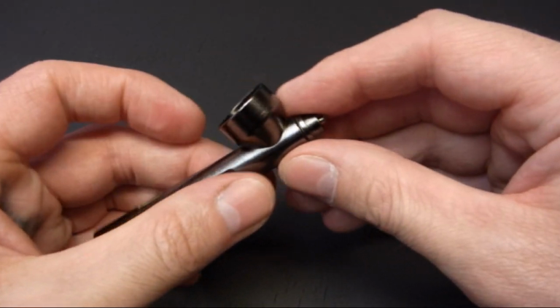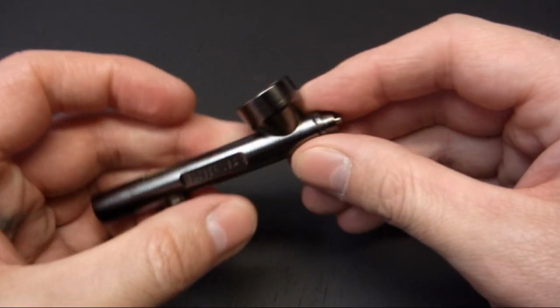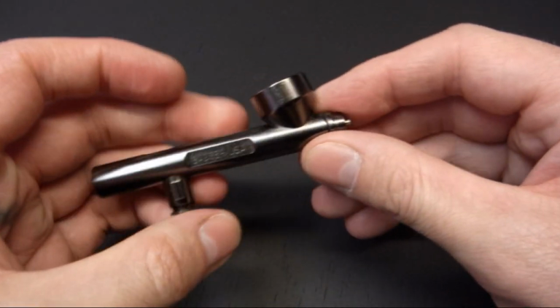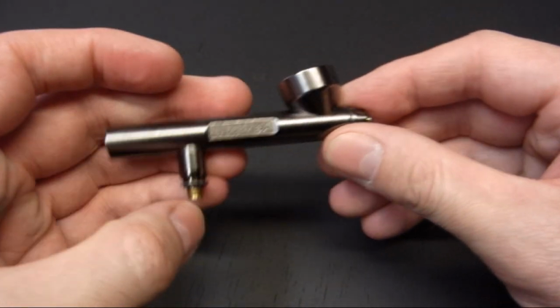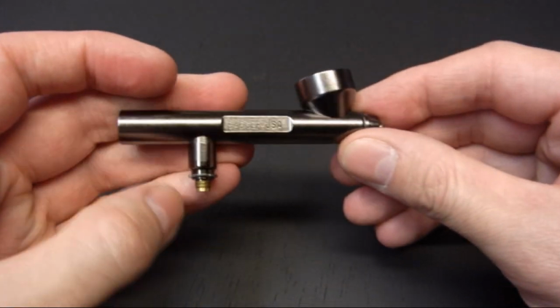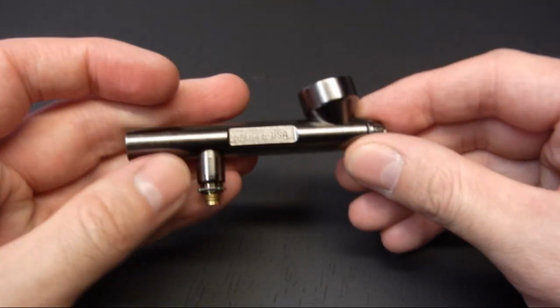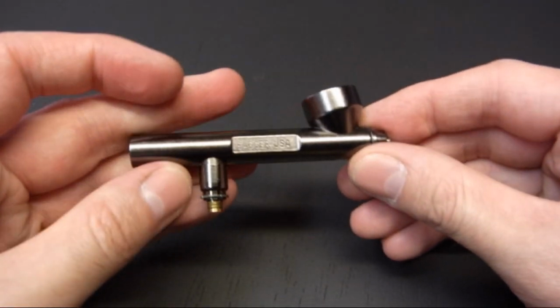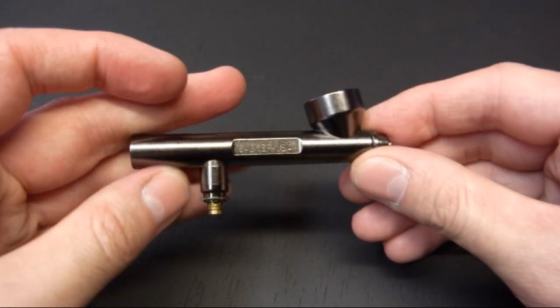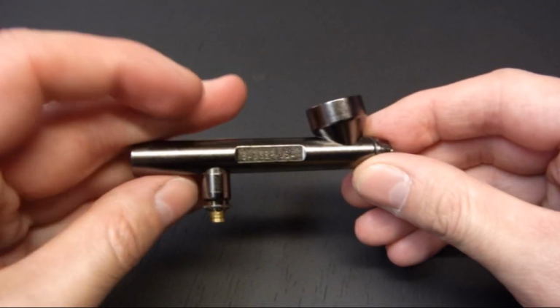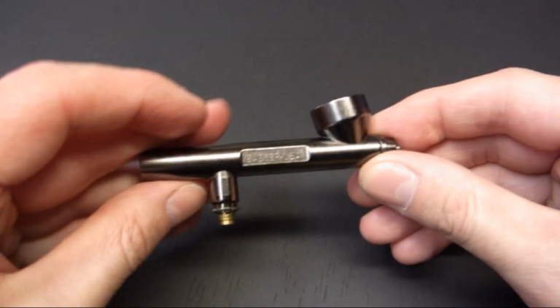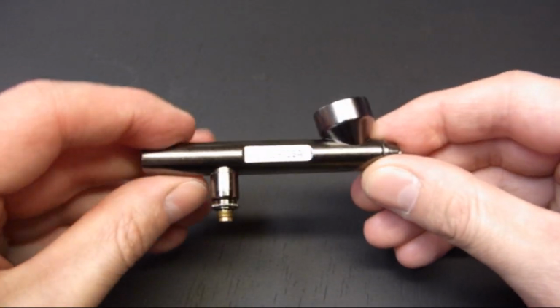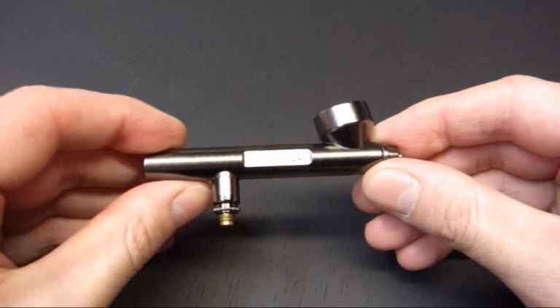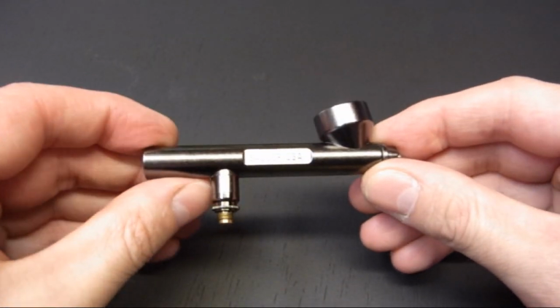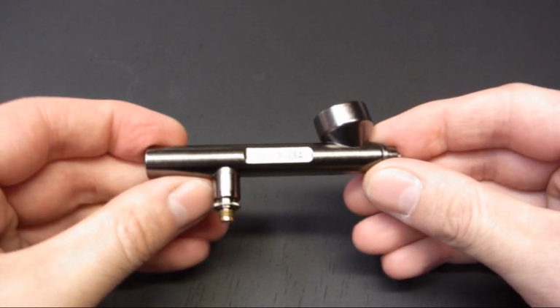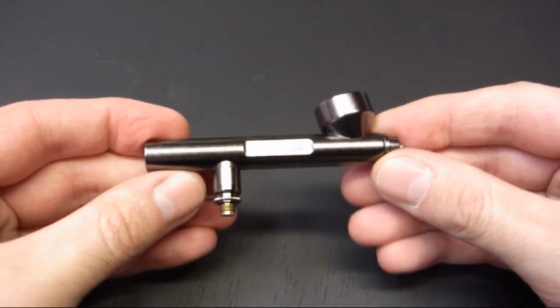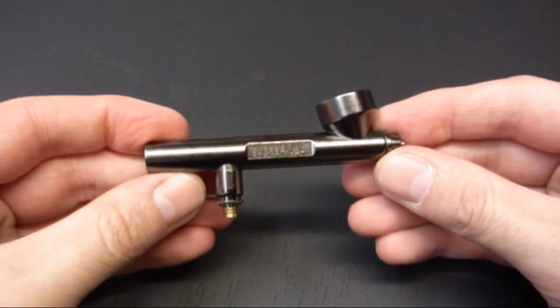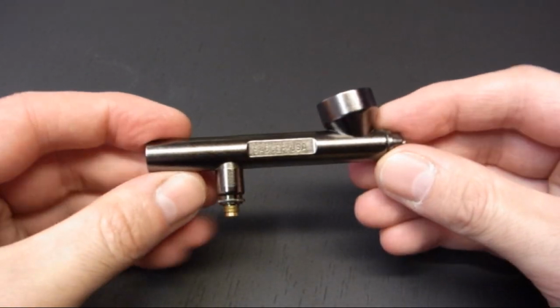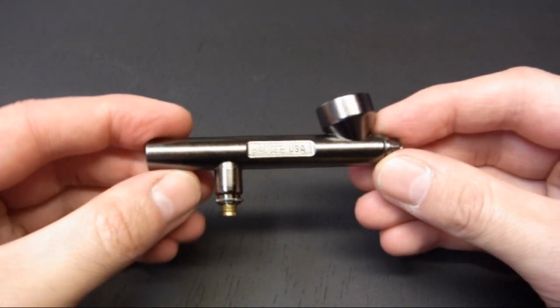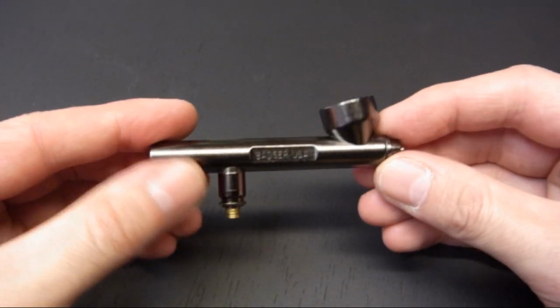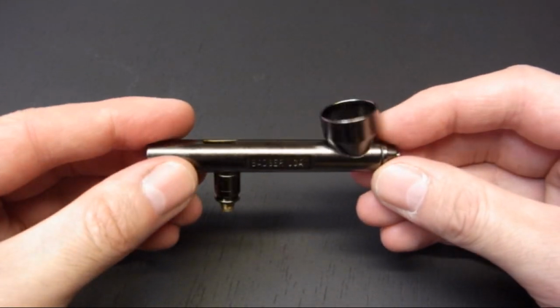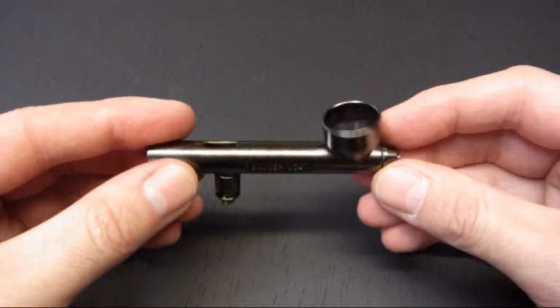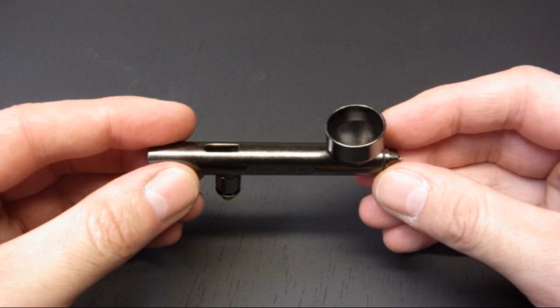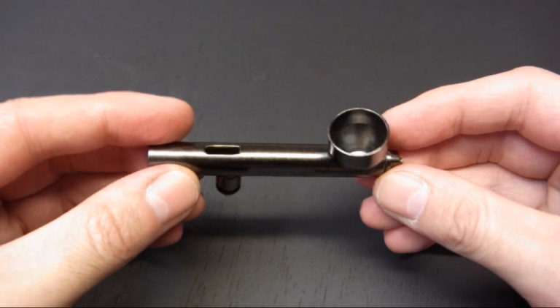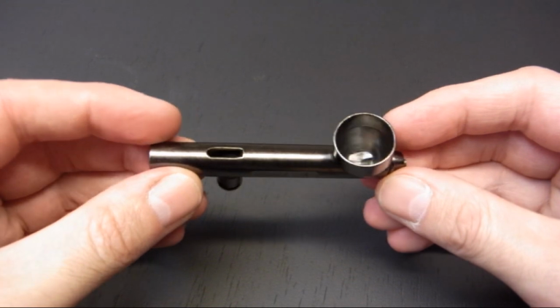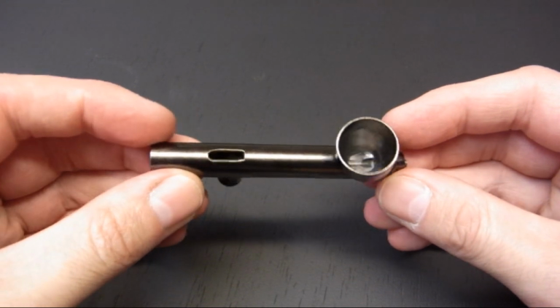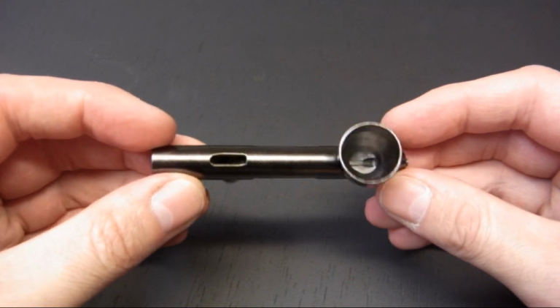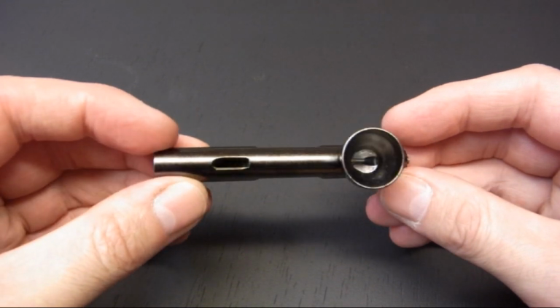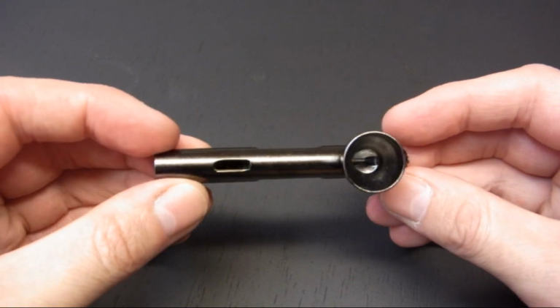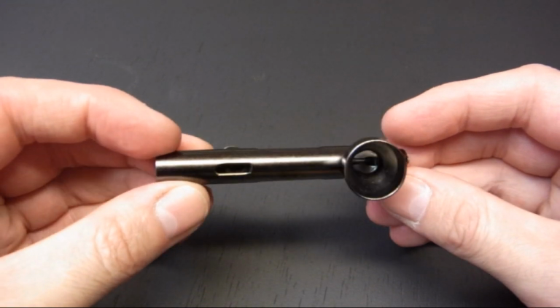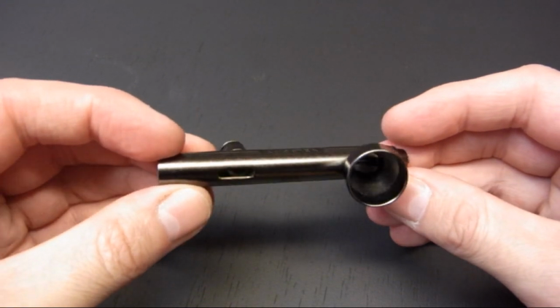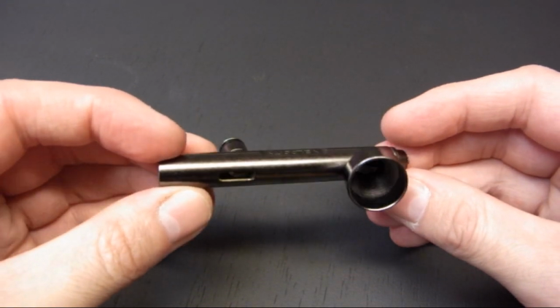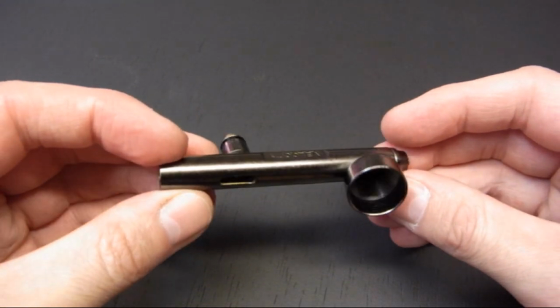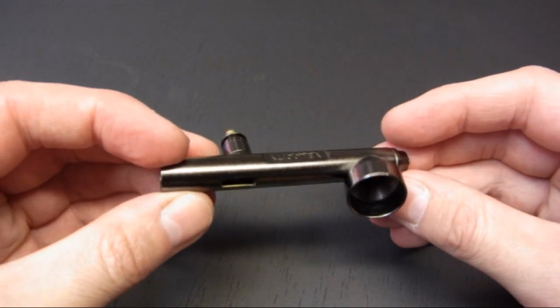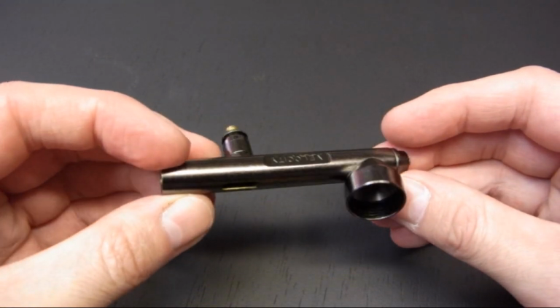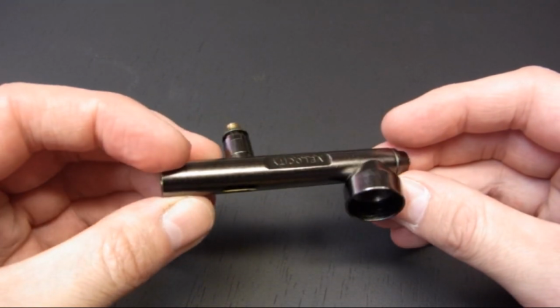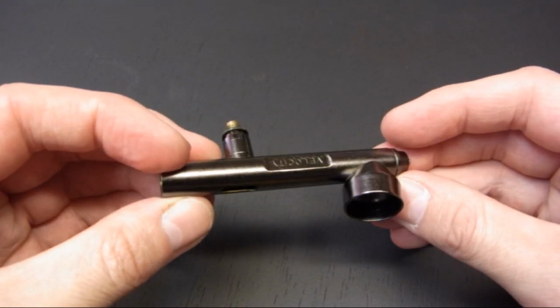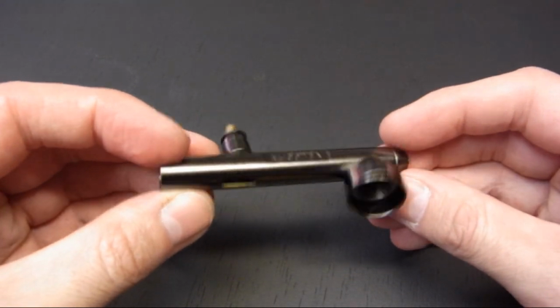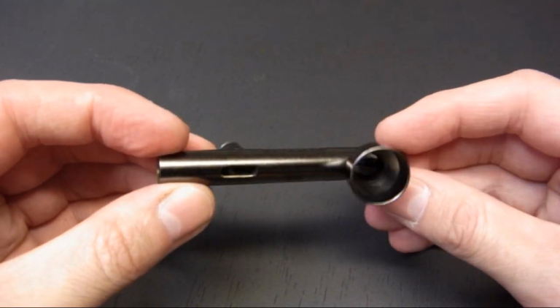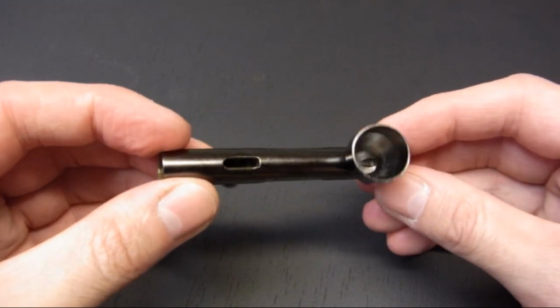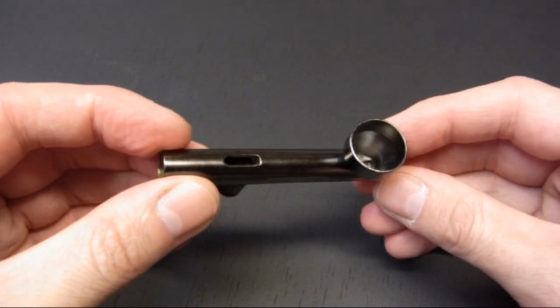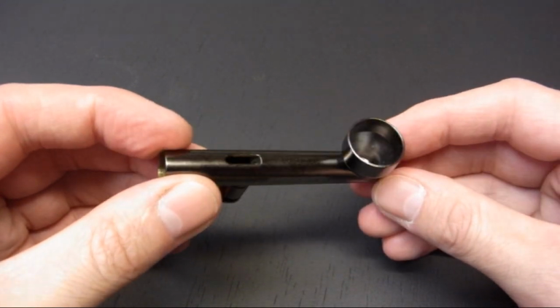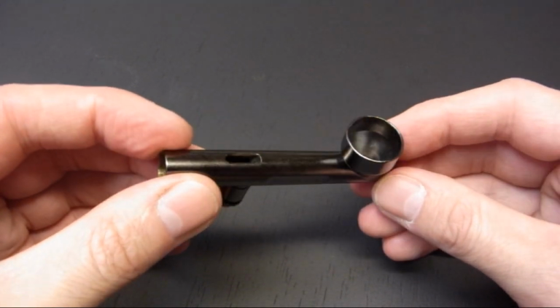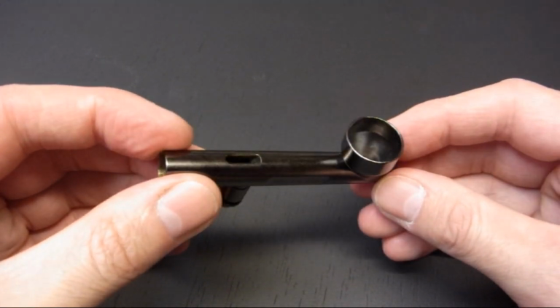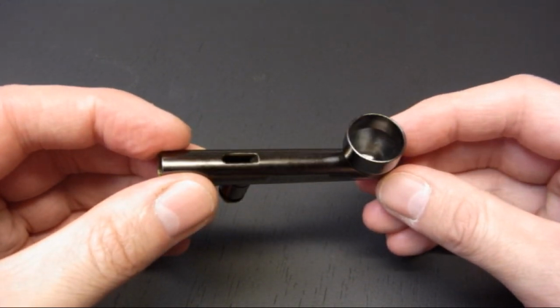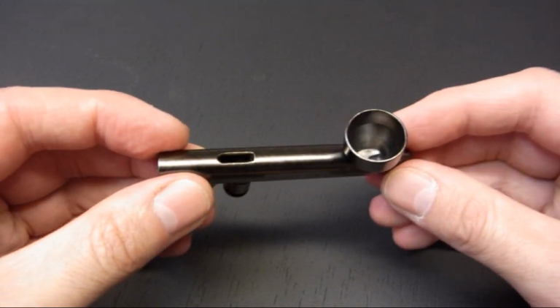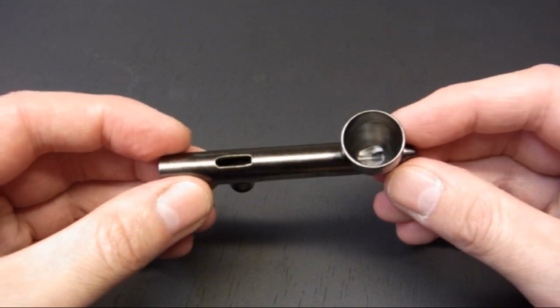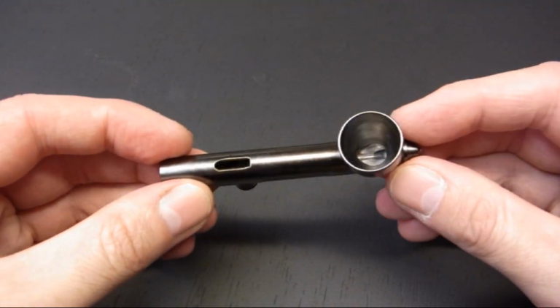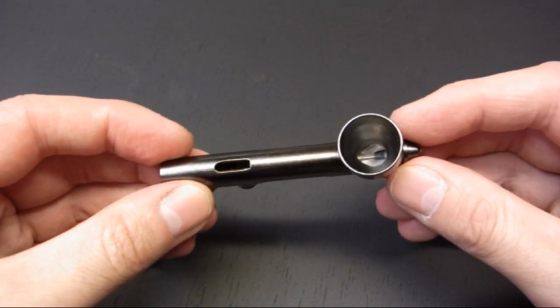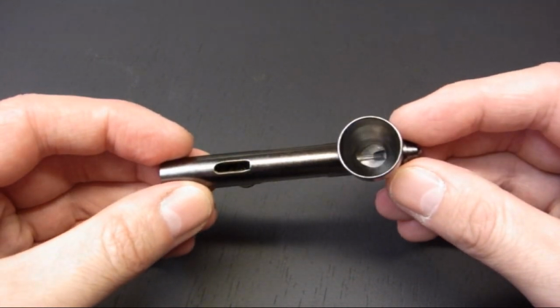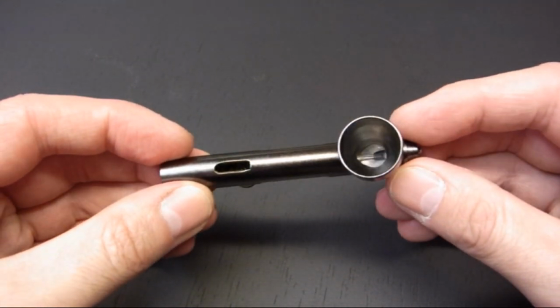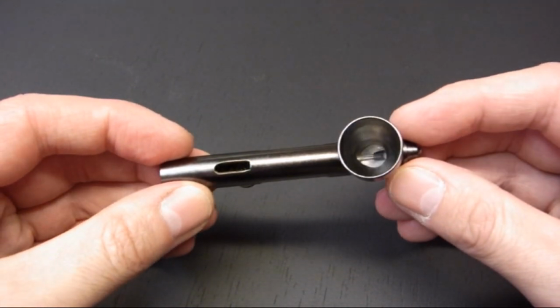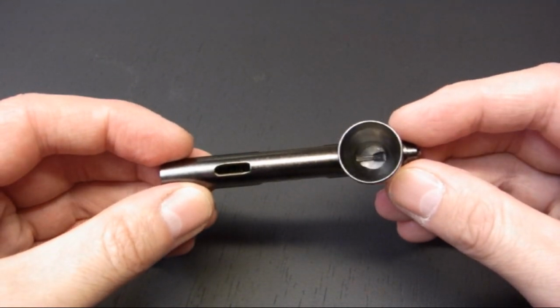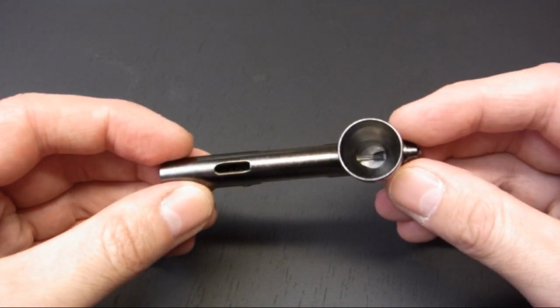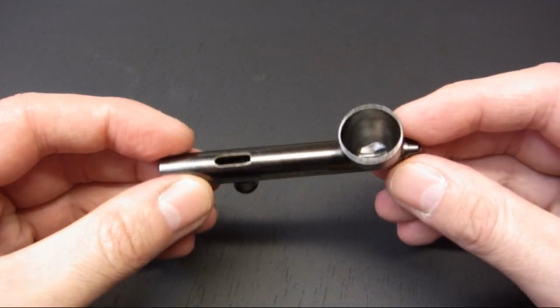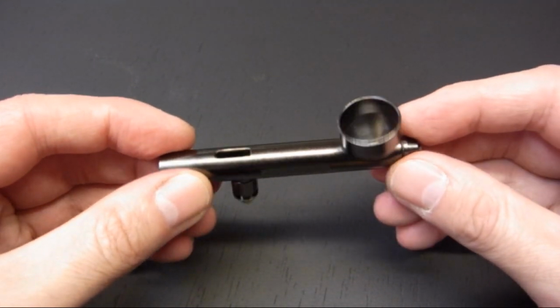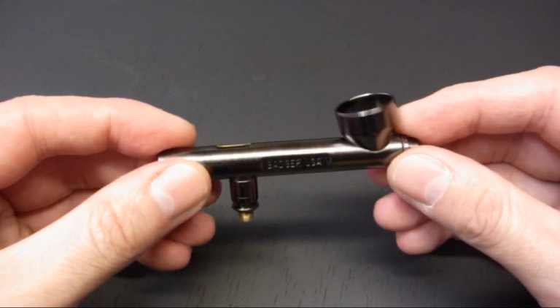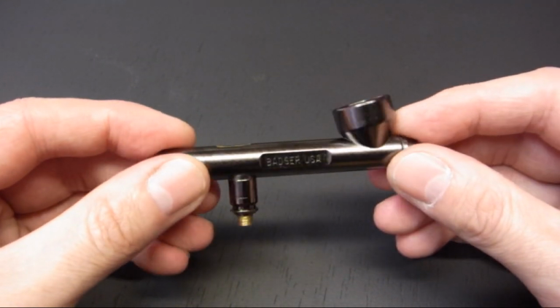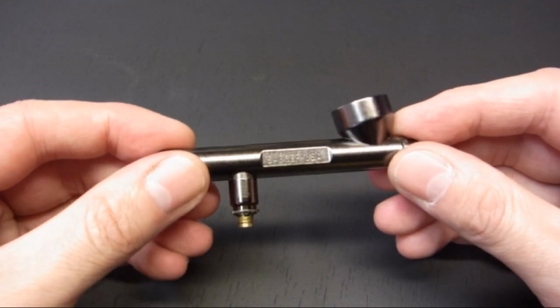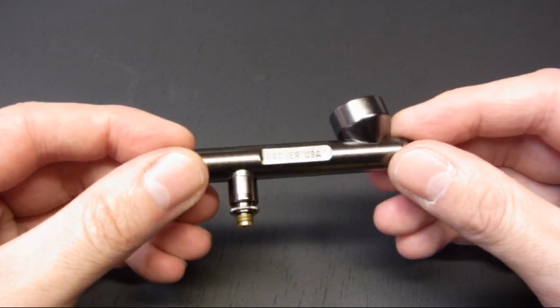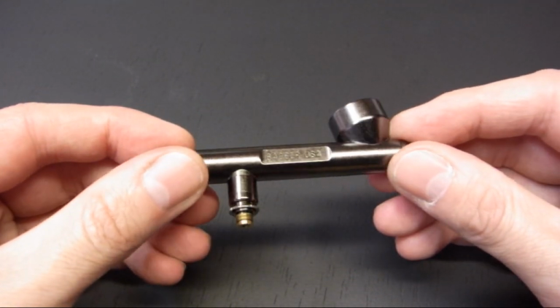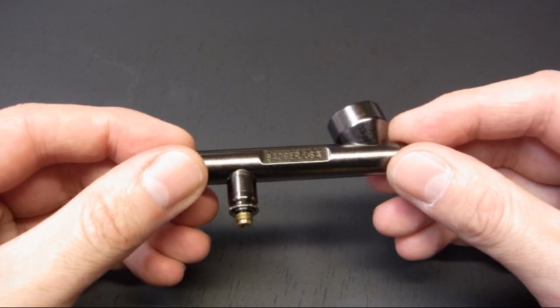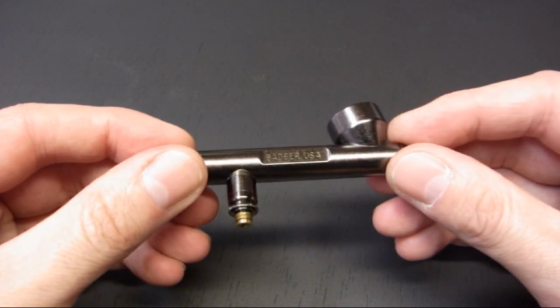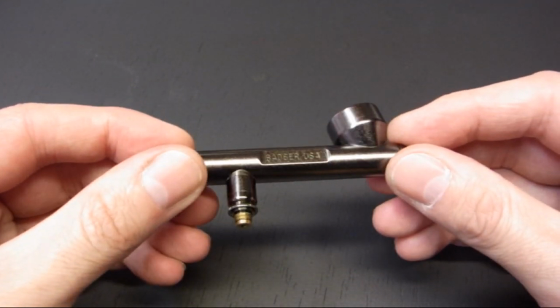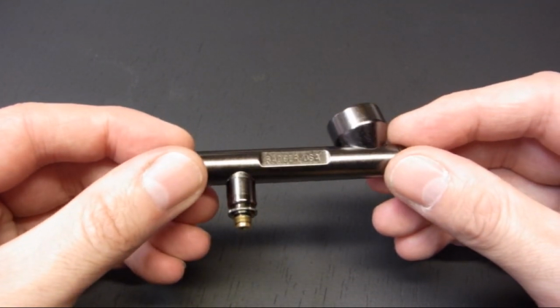And that is it as far as stripping down. You shouldn't need to go any further than this. That's as easy as it is — very, very simple.